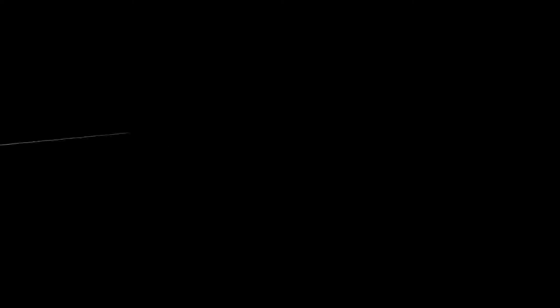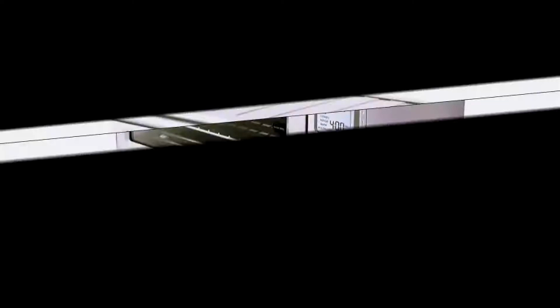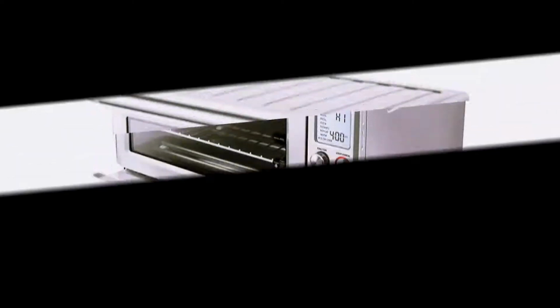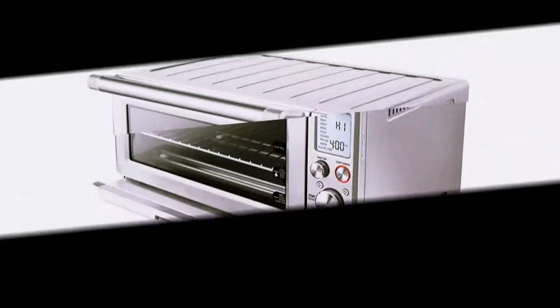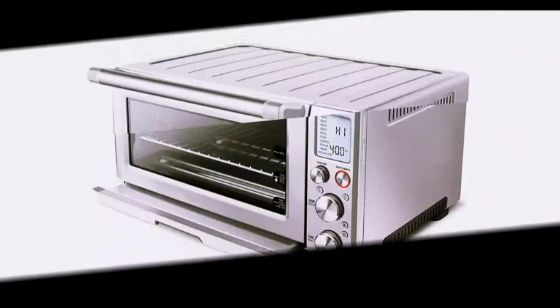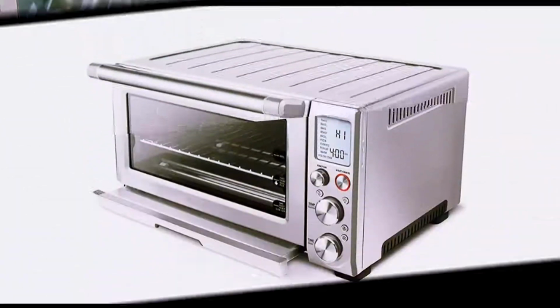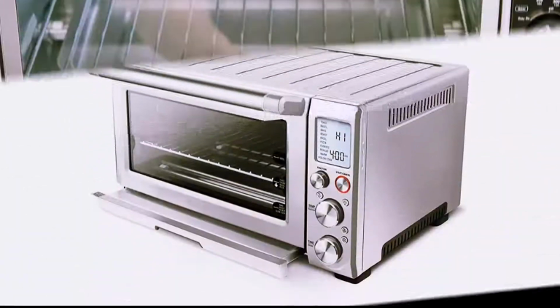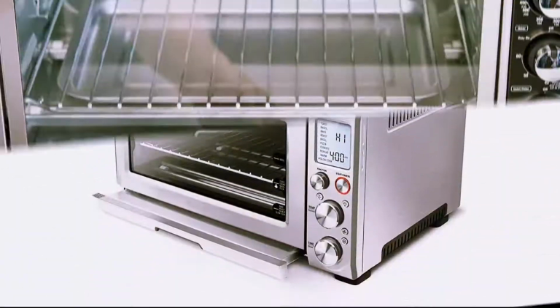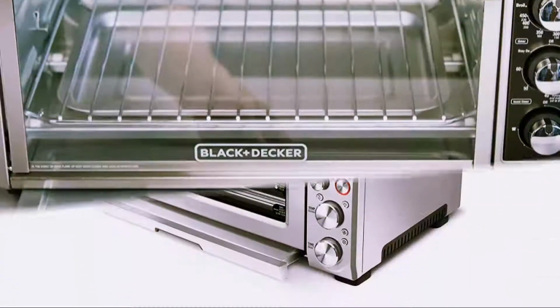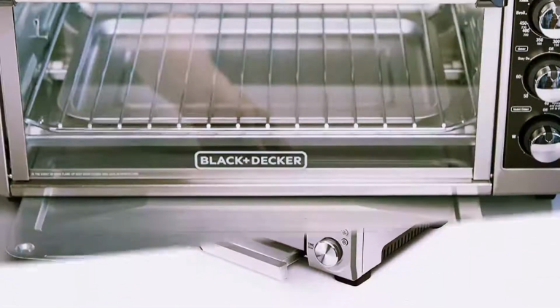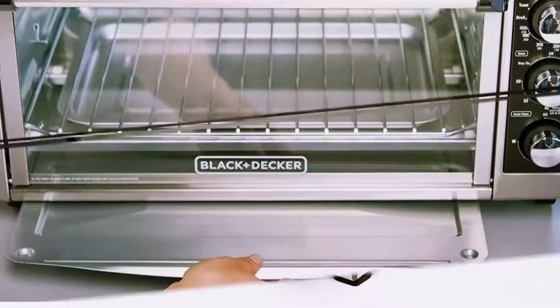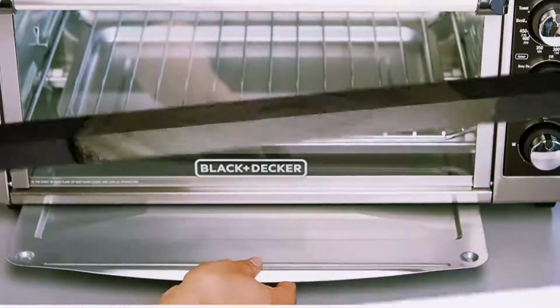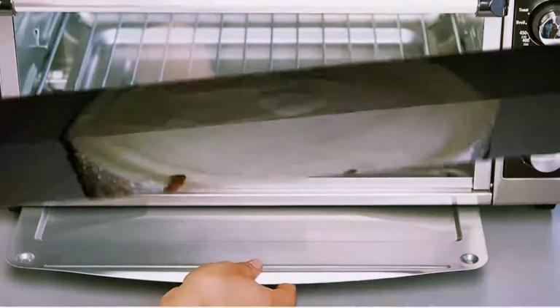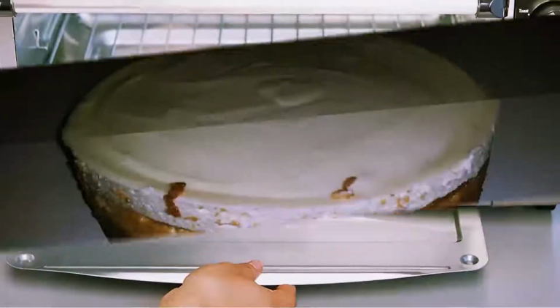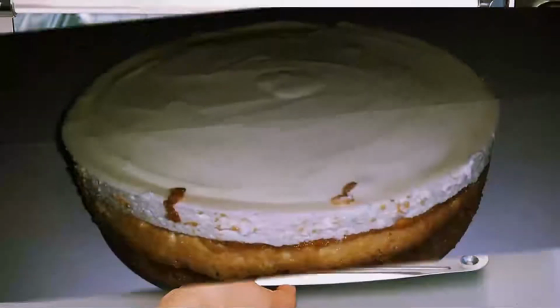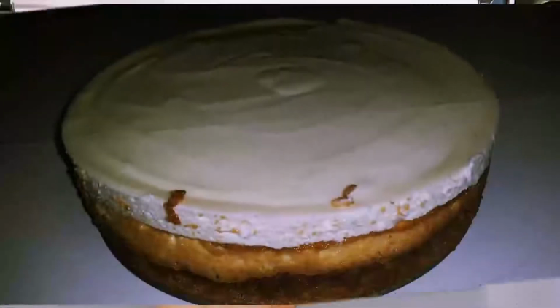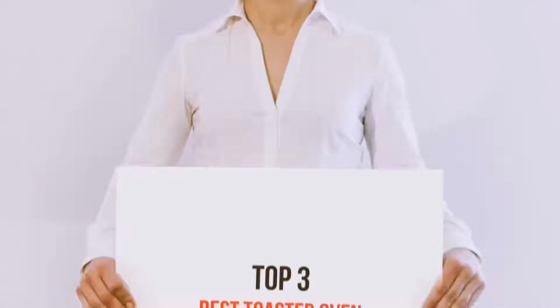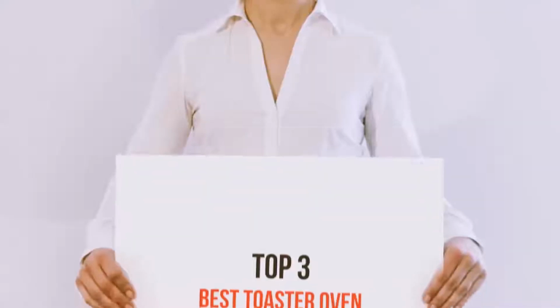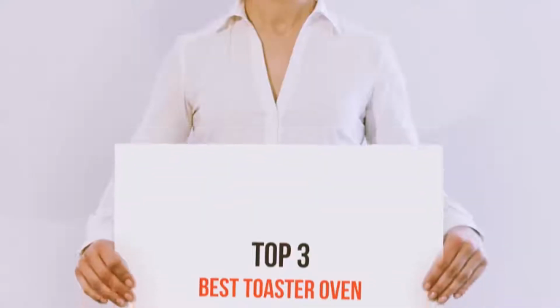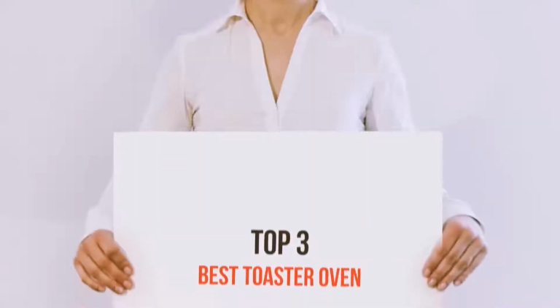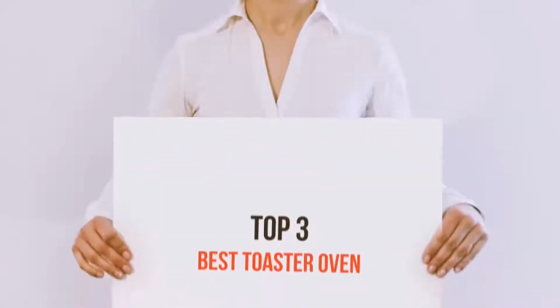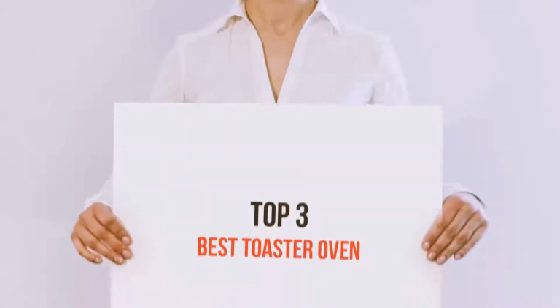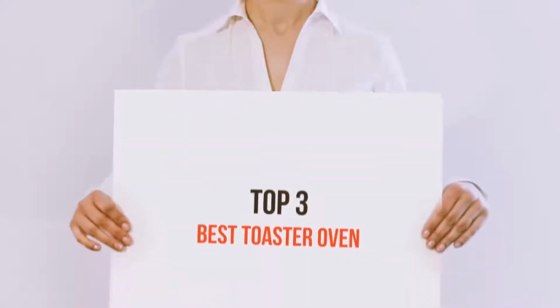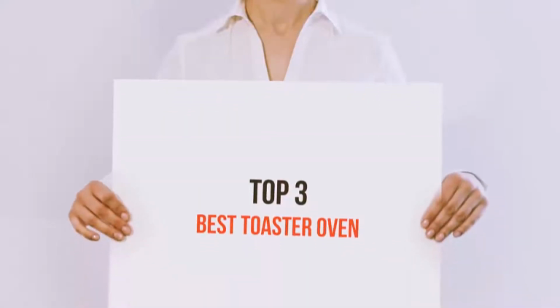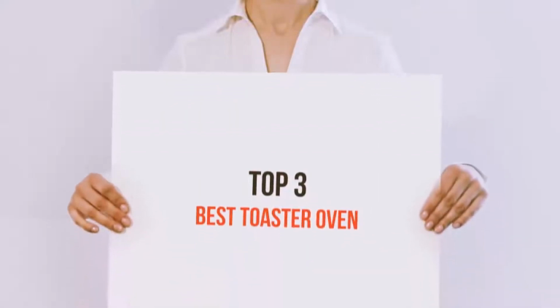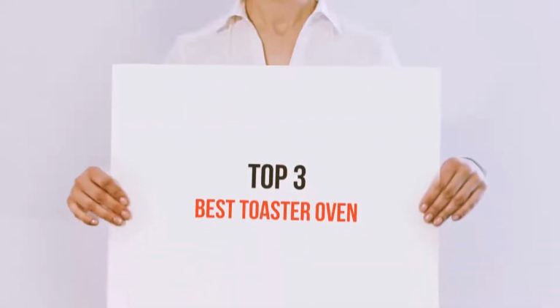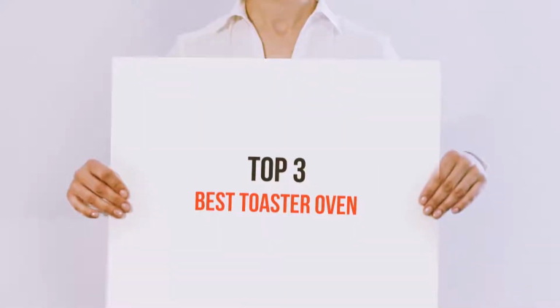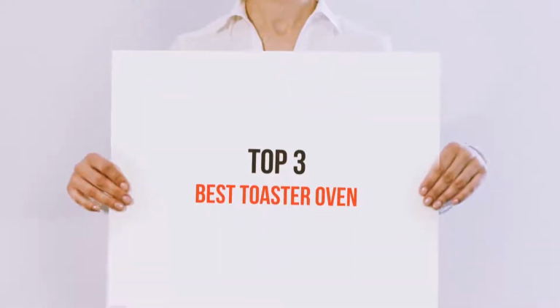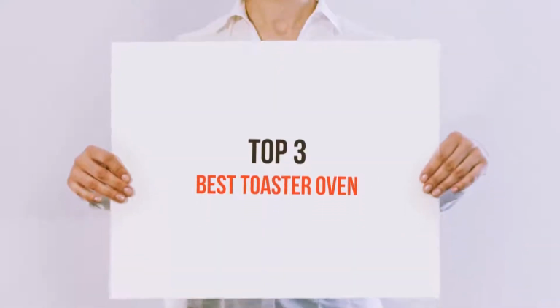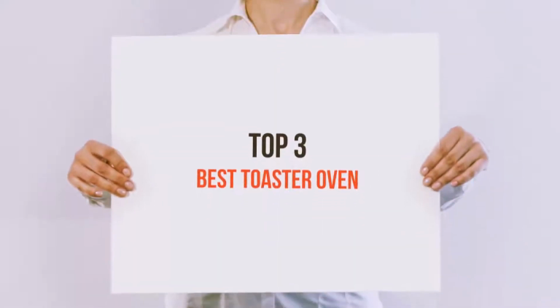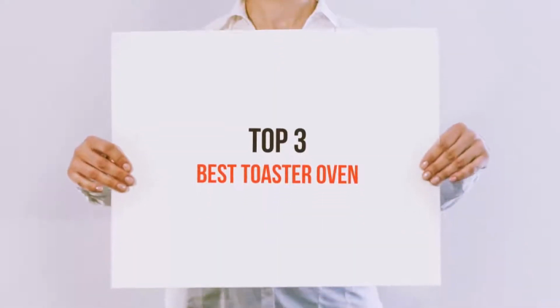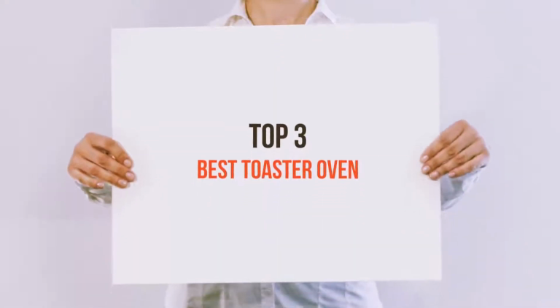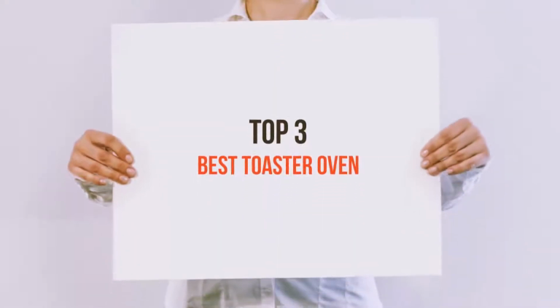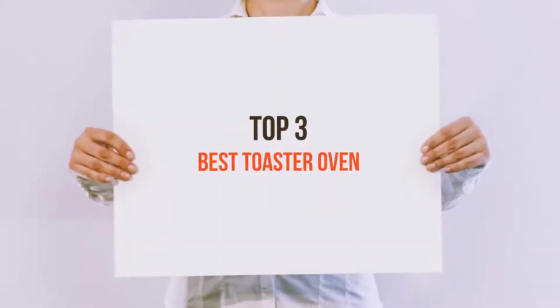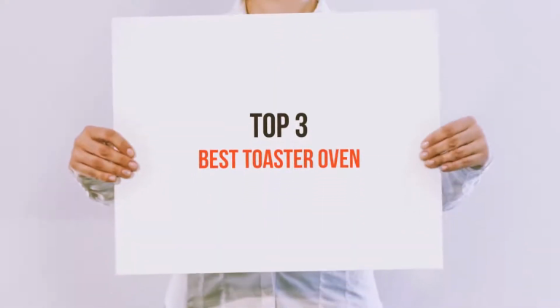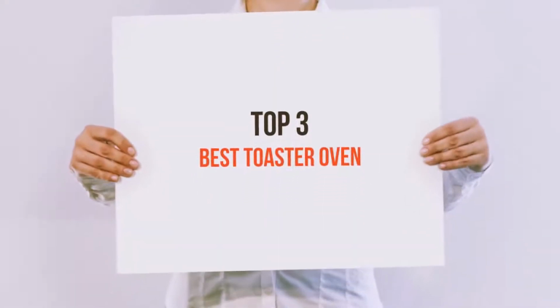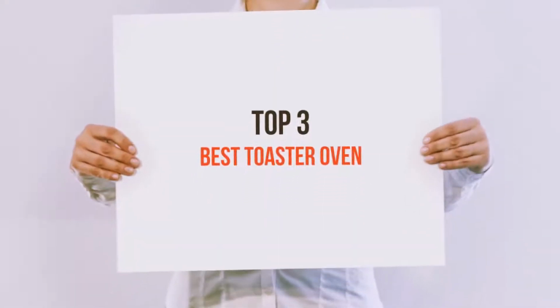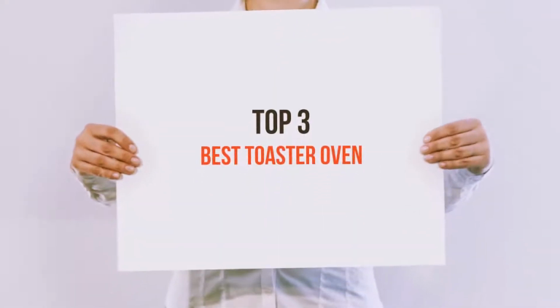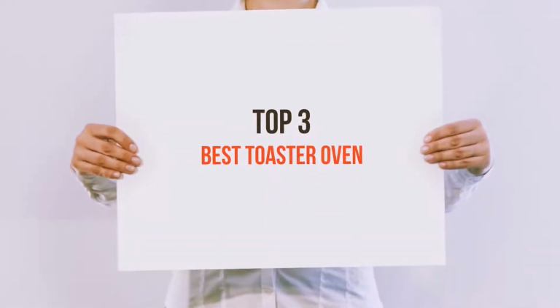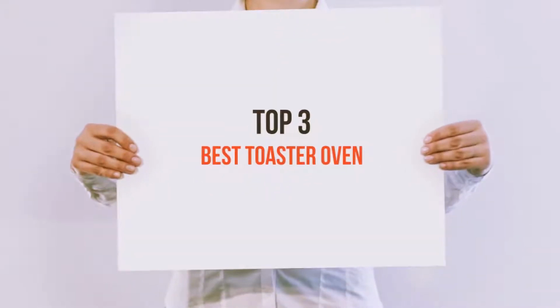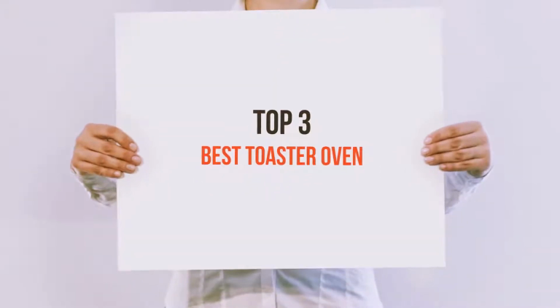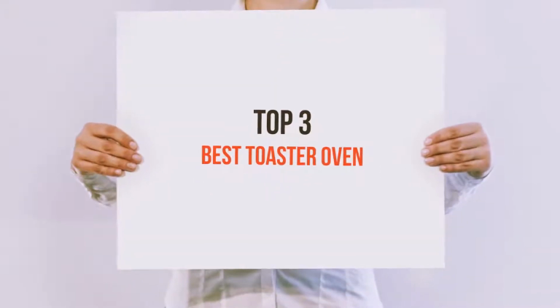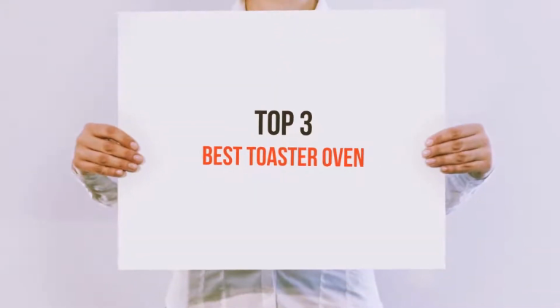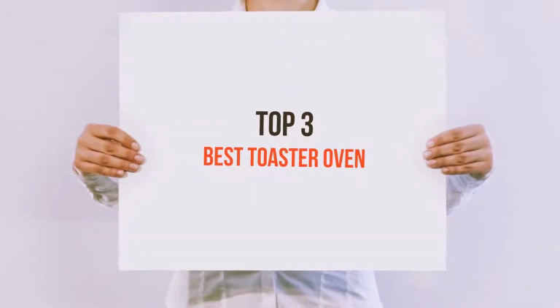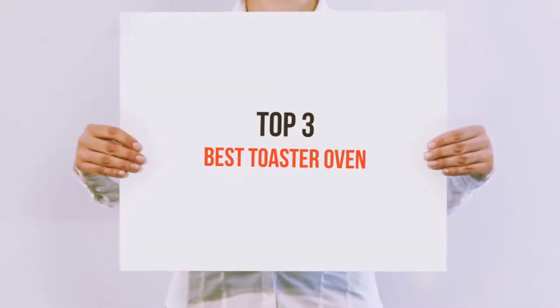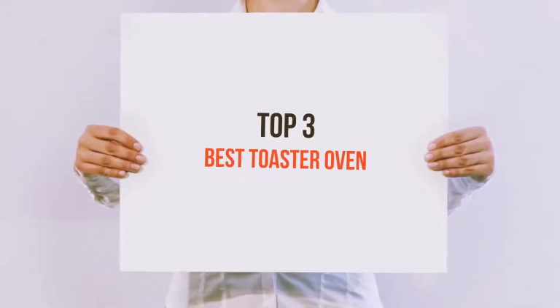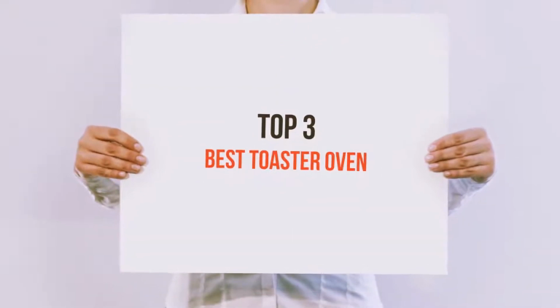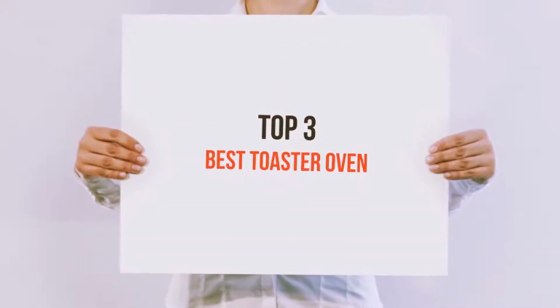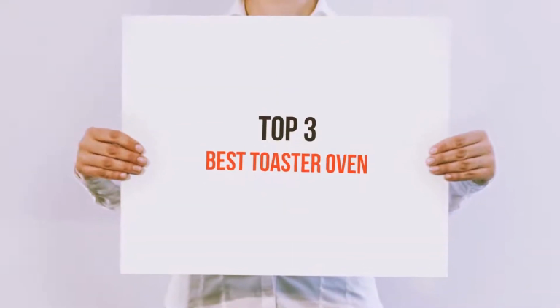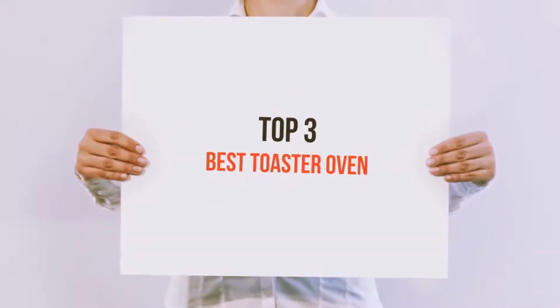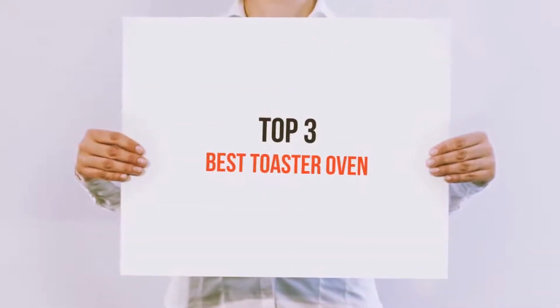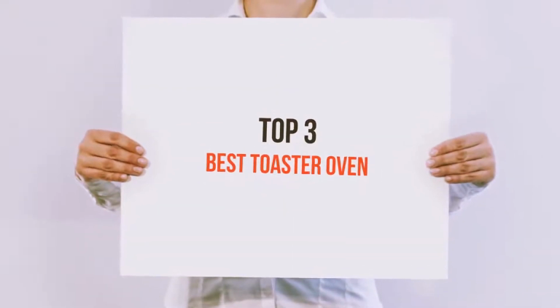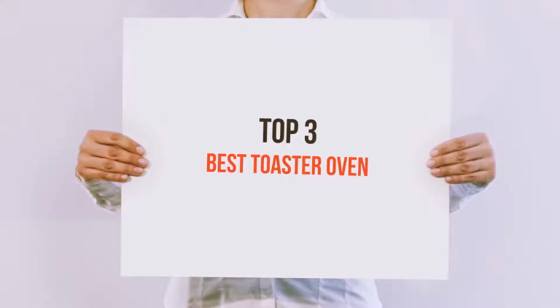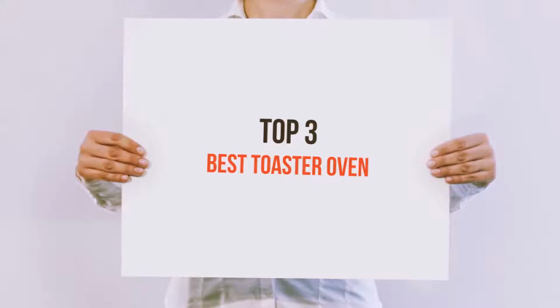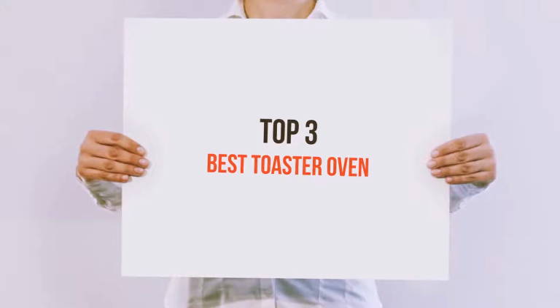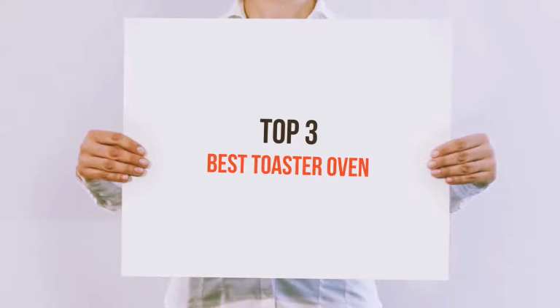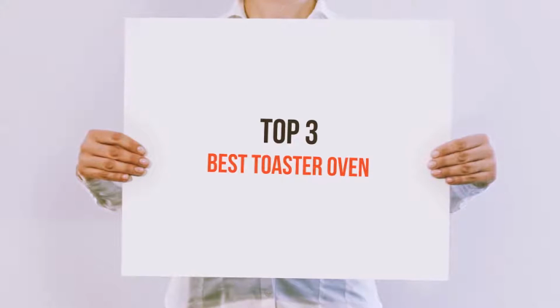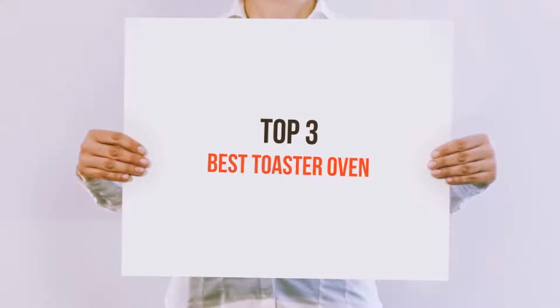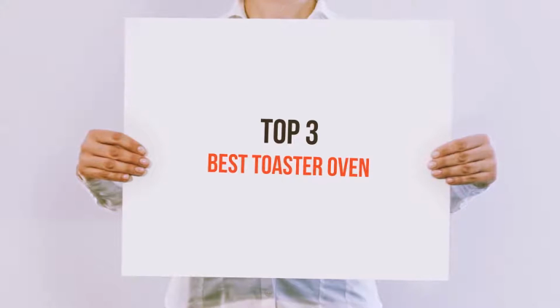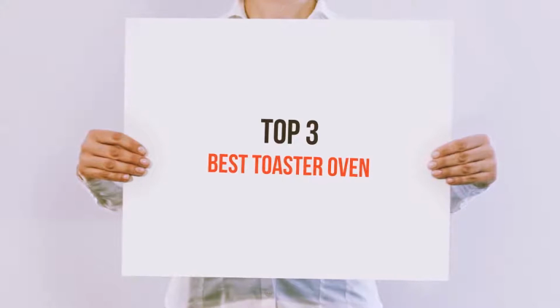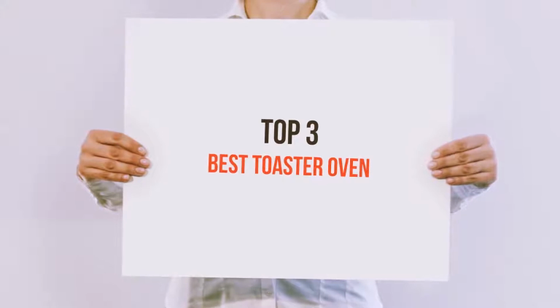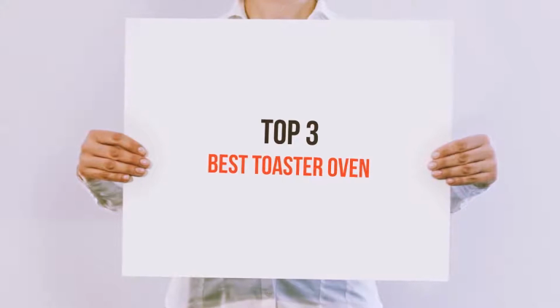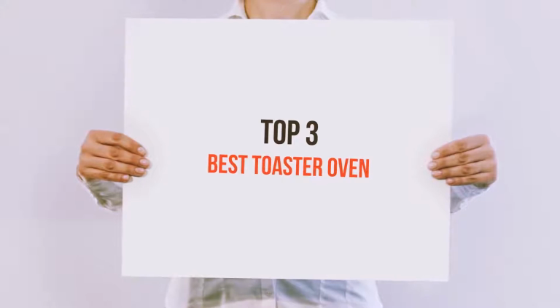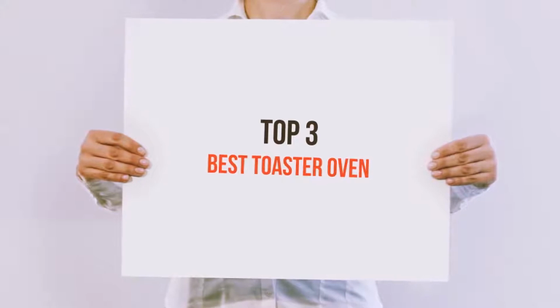Hi everyone, welcome back to my channel. Today I'm going to talk about the Top 3 Best Toaster Ovens.